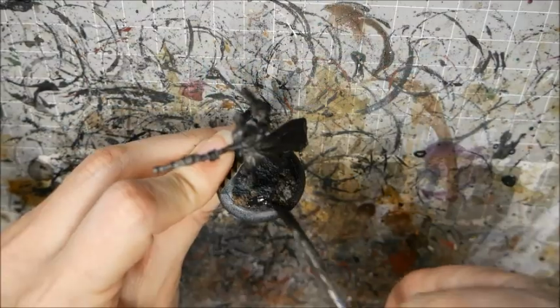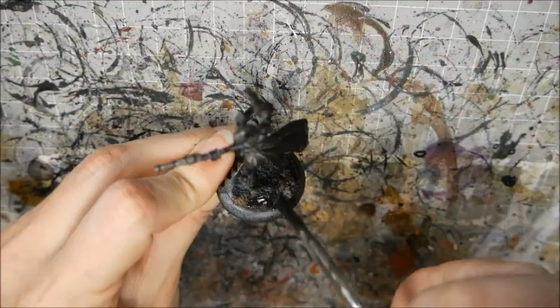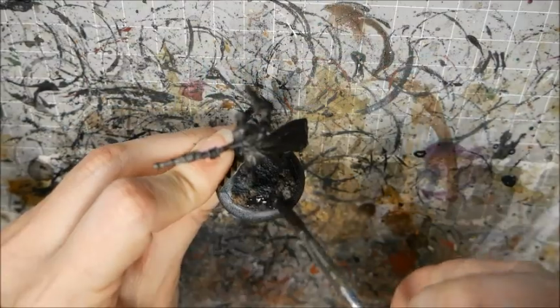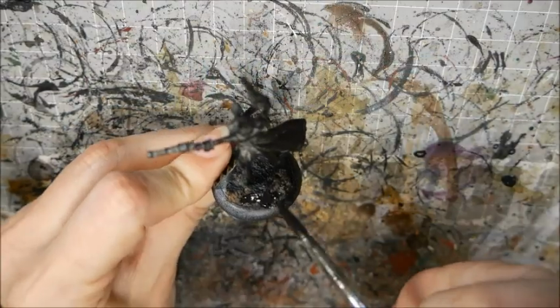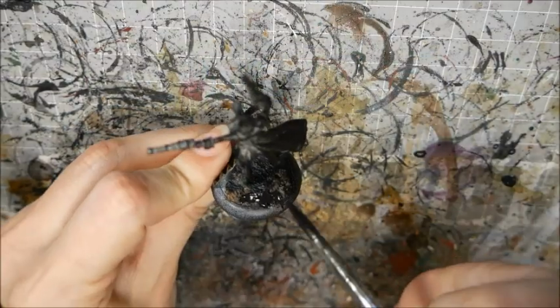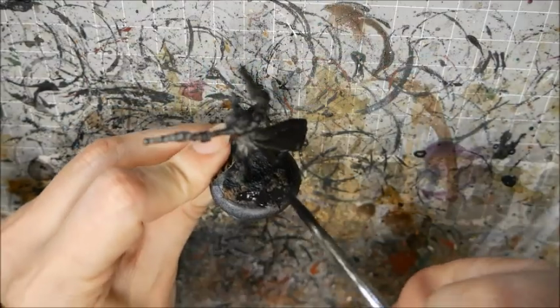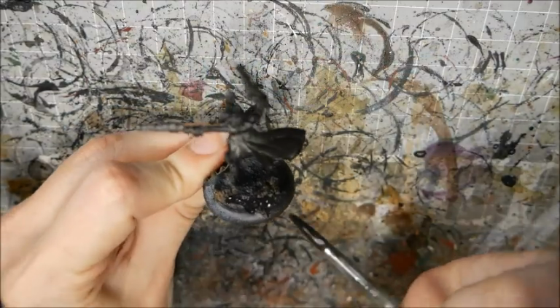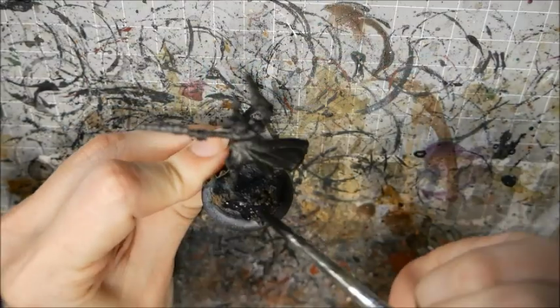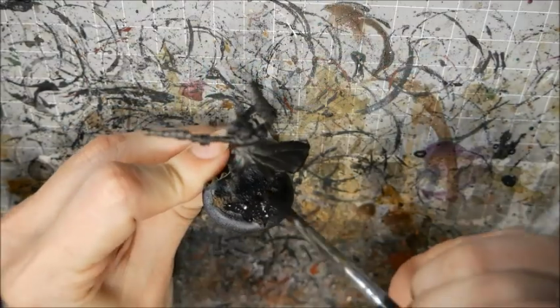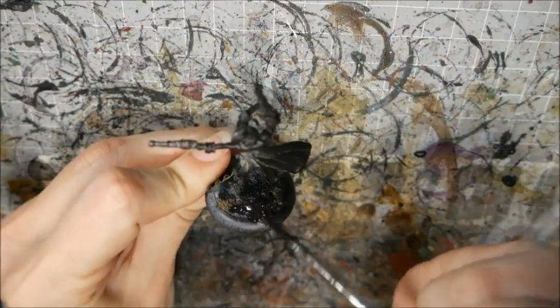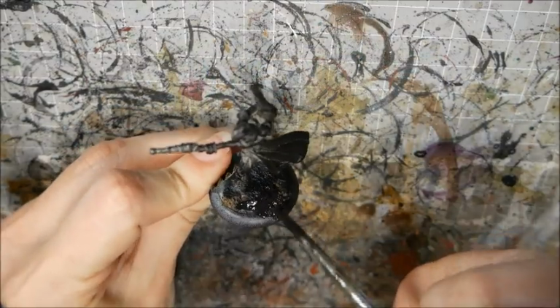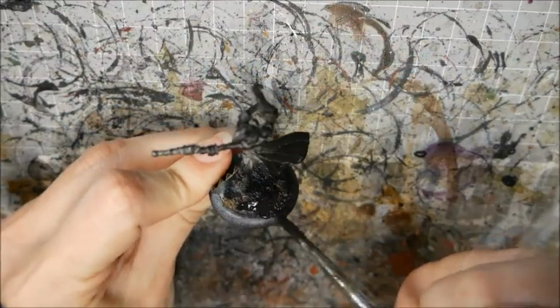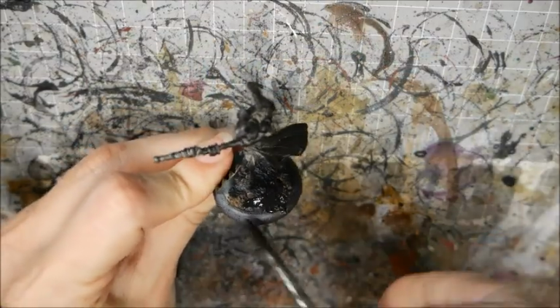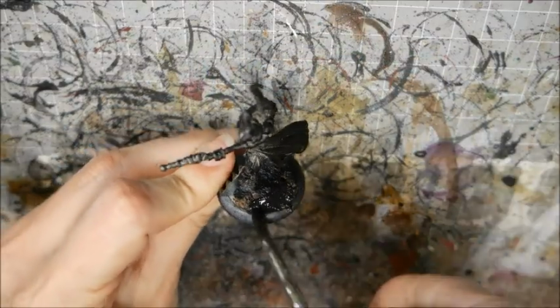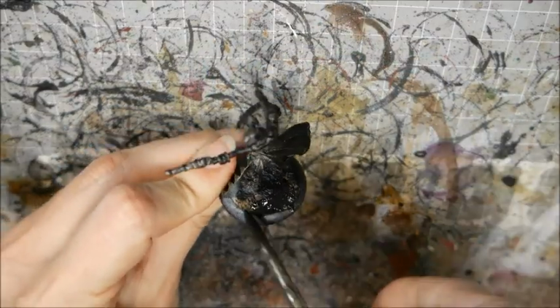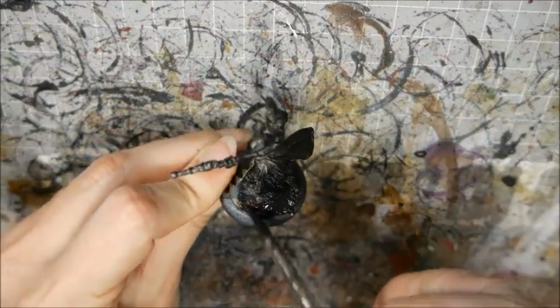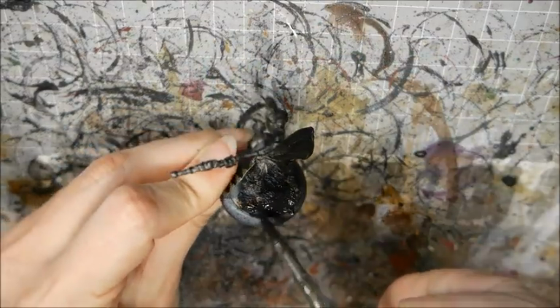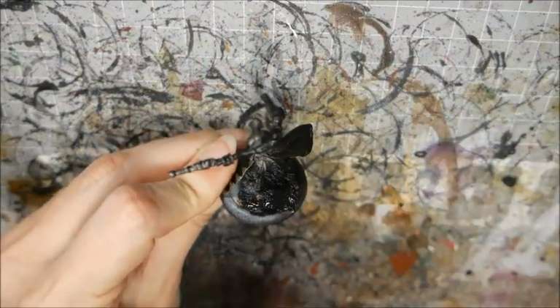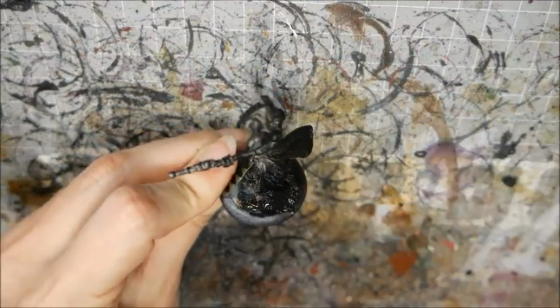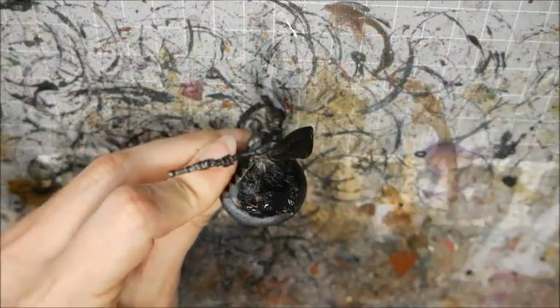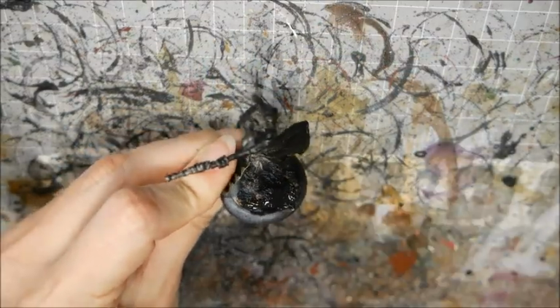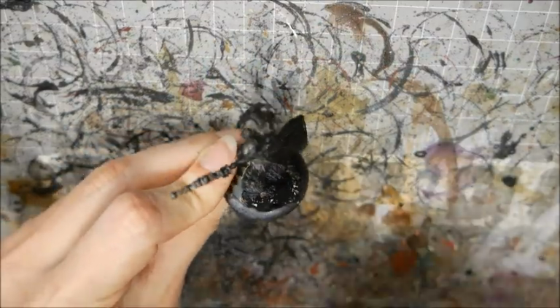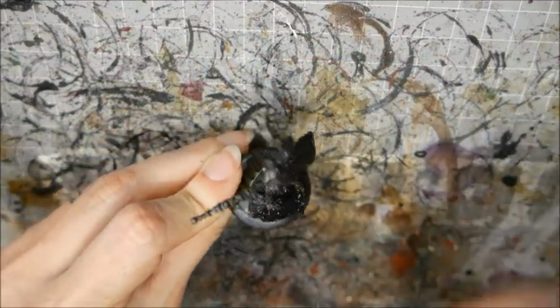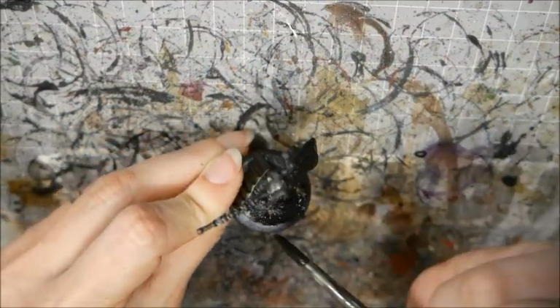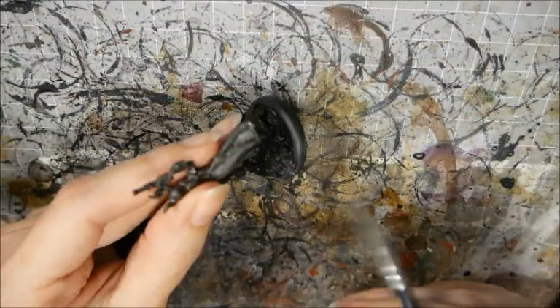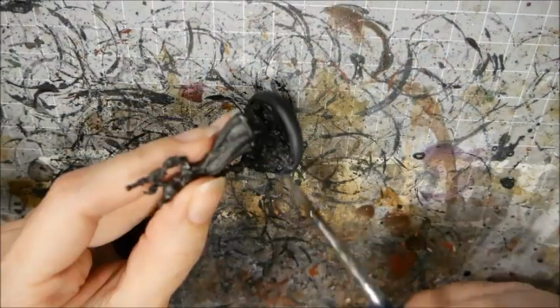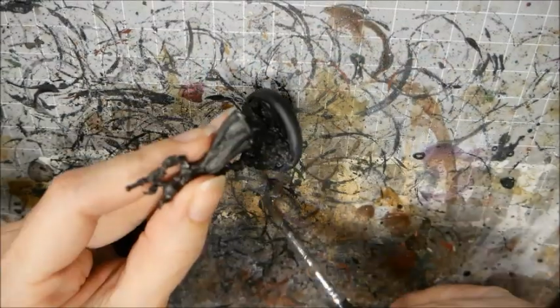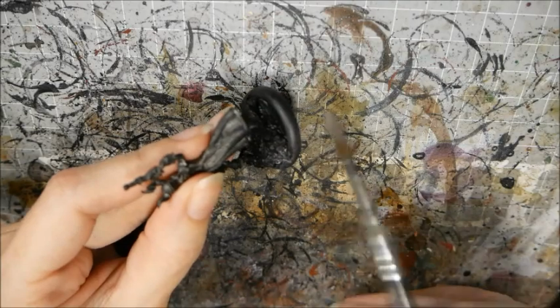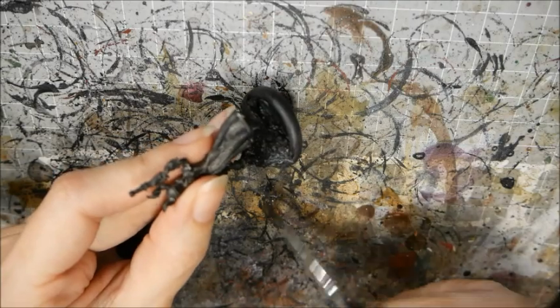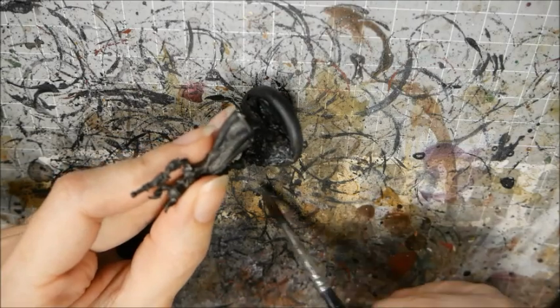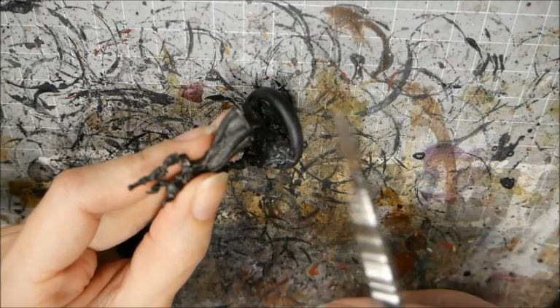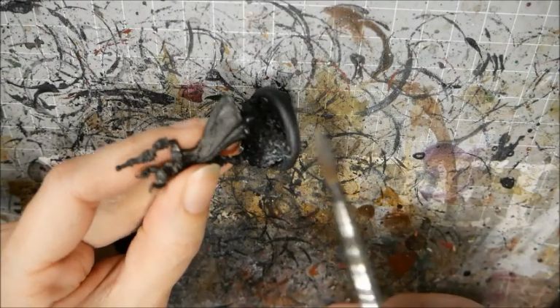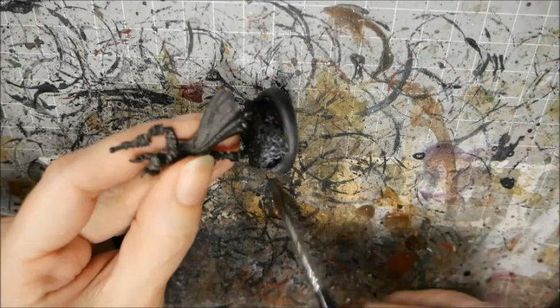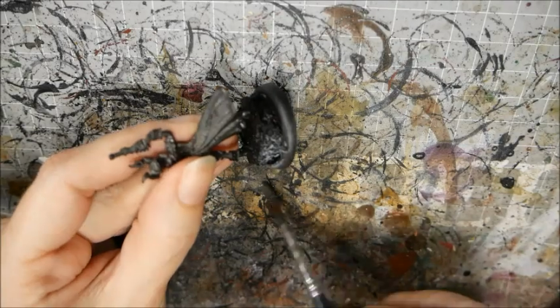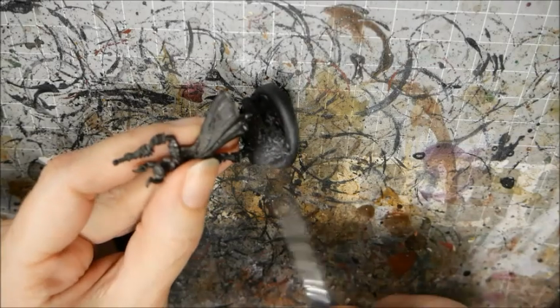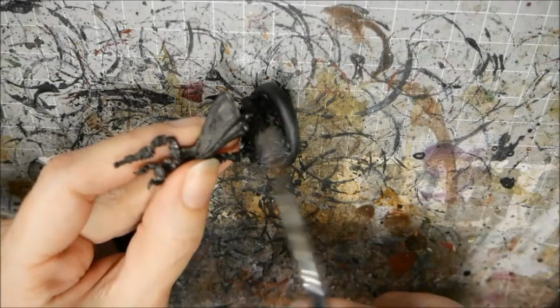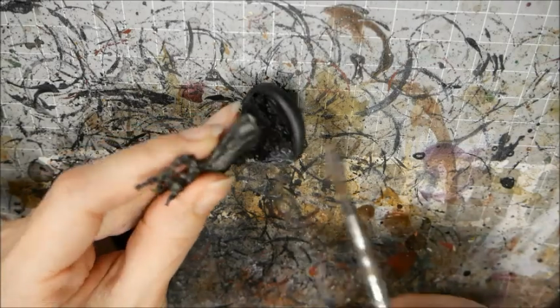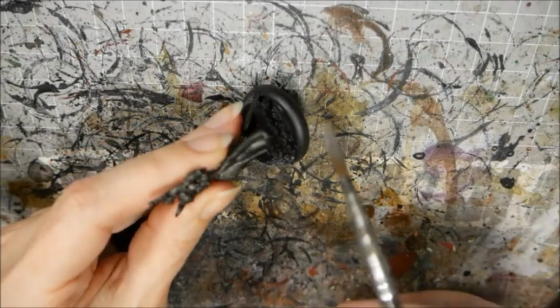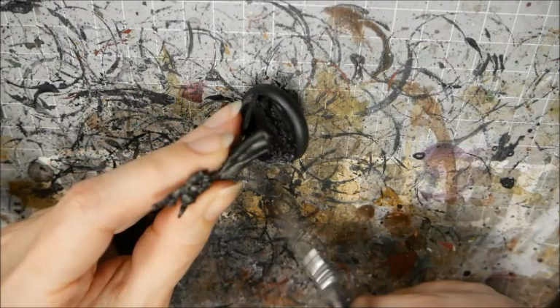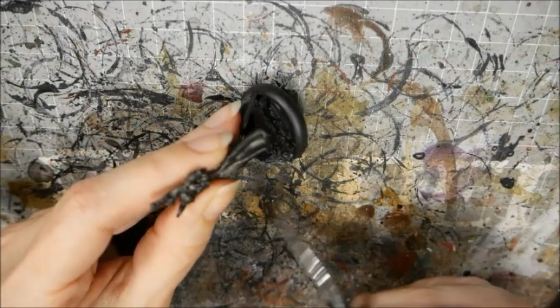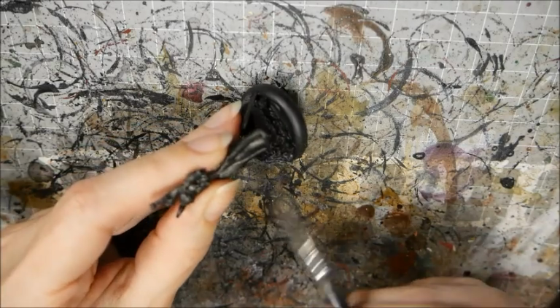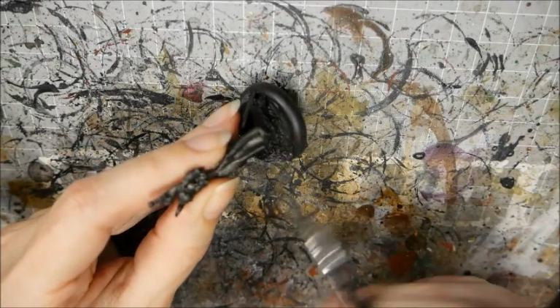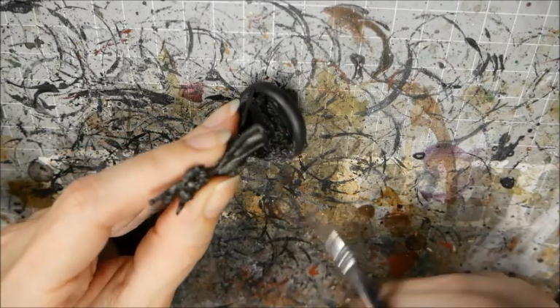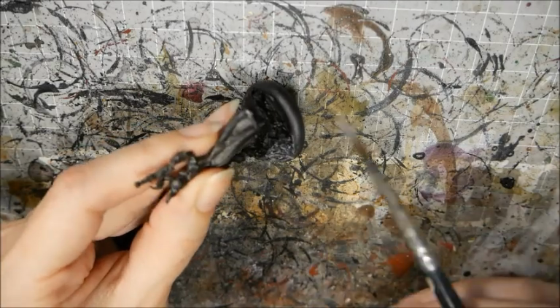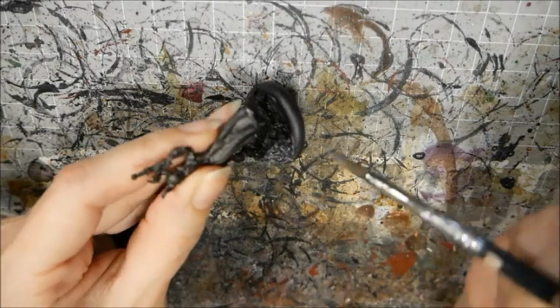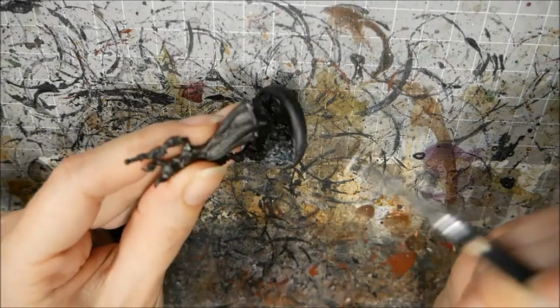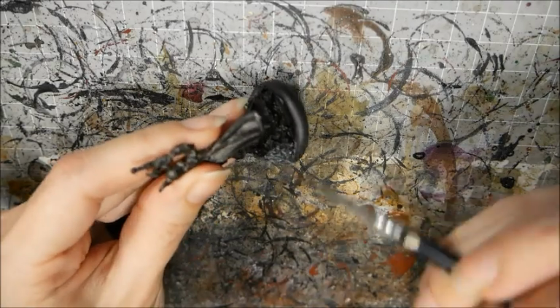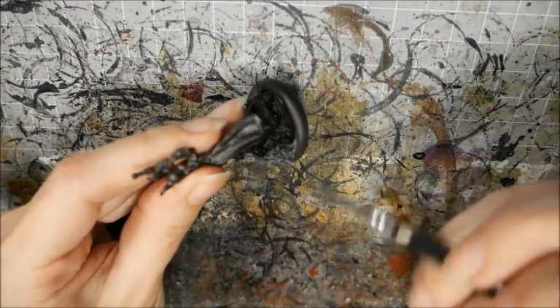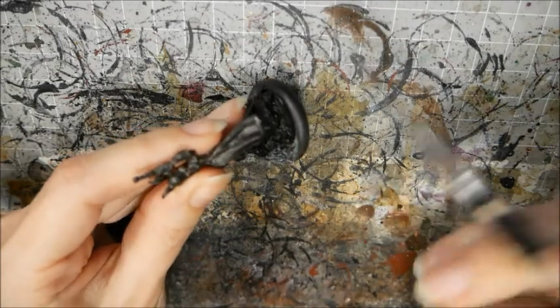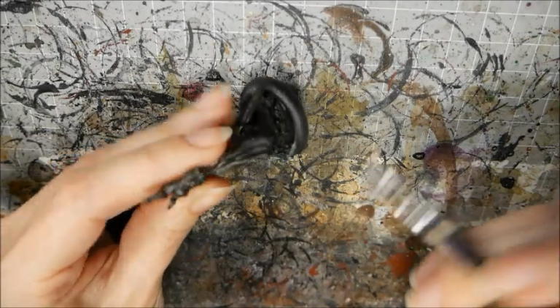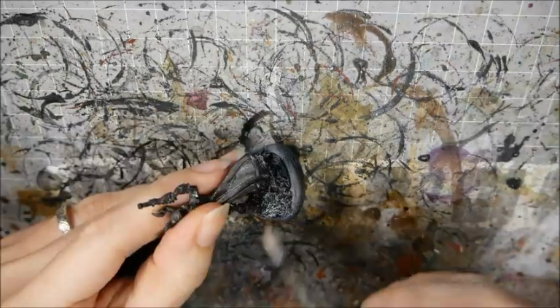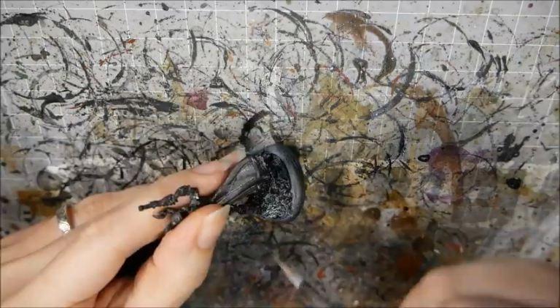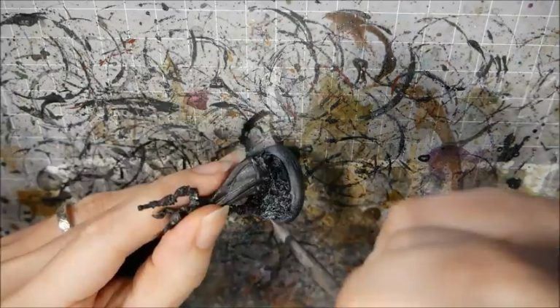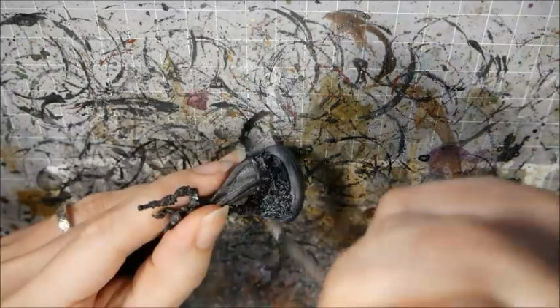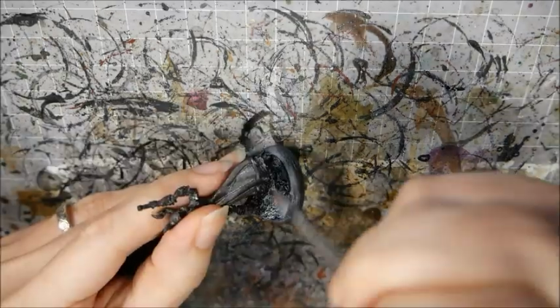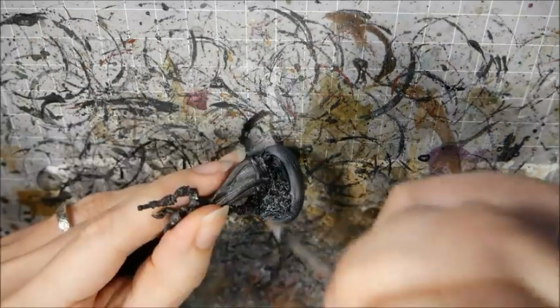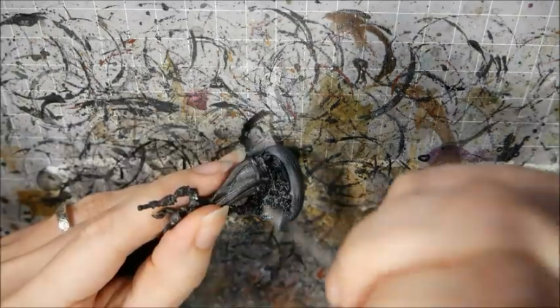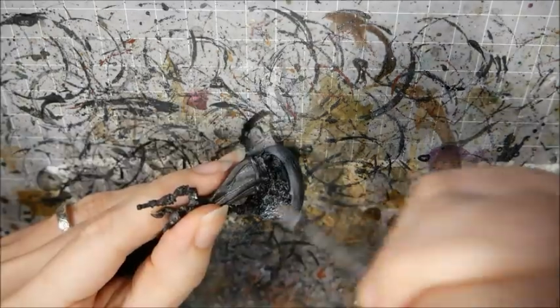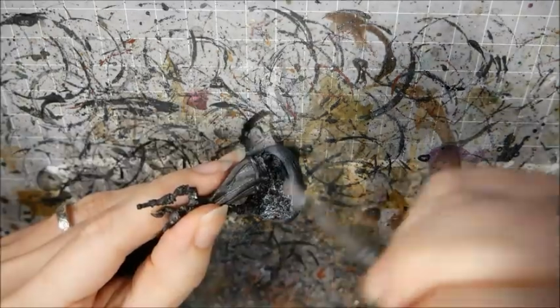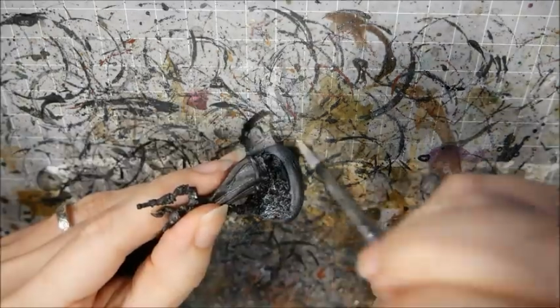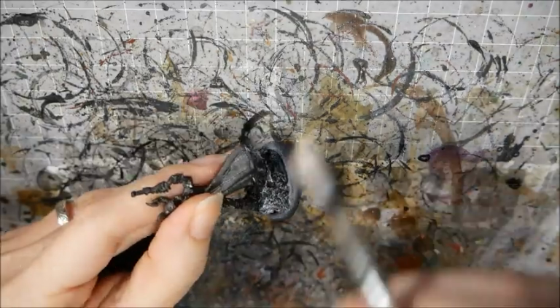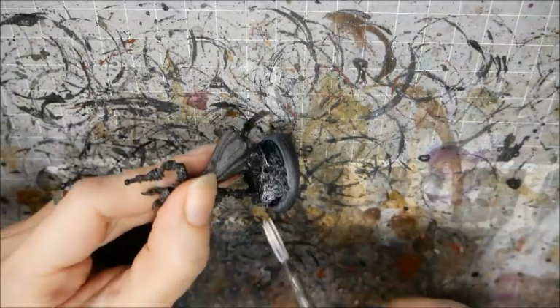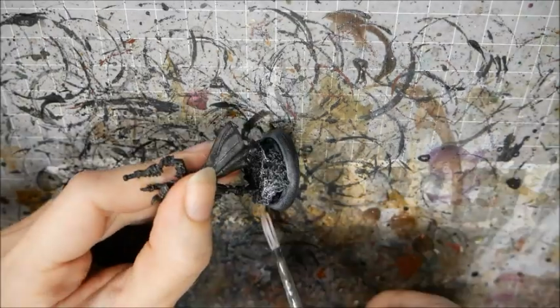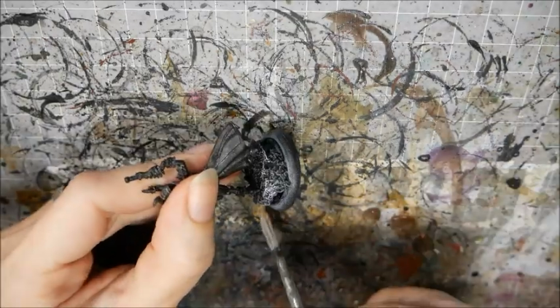Now we can start painting. Paint the base black, and then when it's dry, dry brush all over it with grey, followed by white on the very edges.